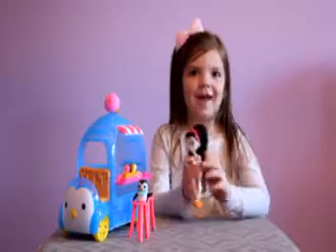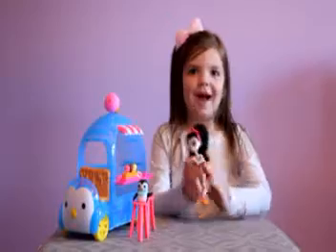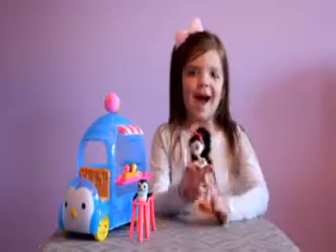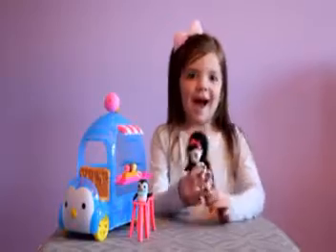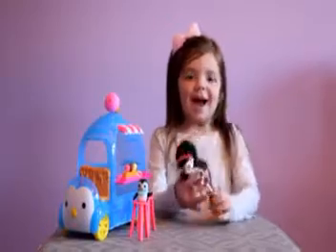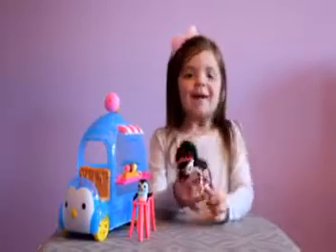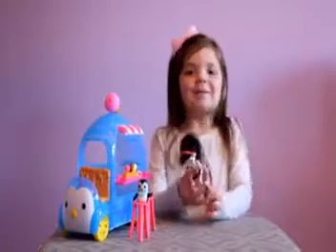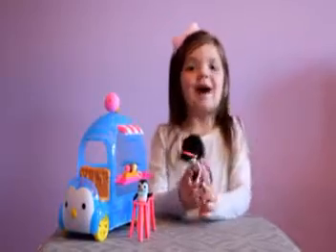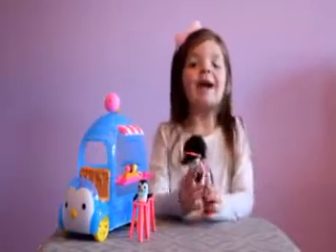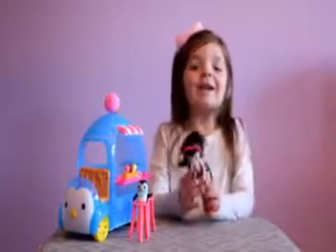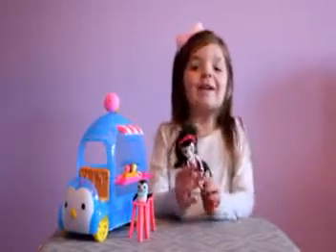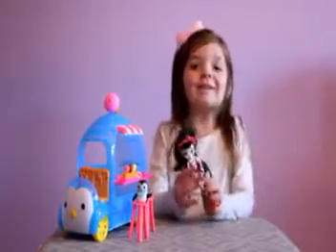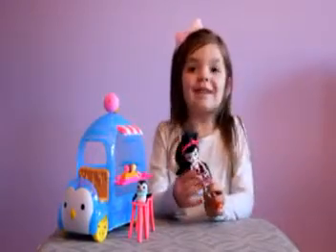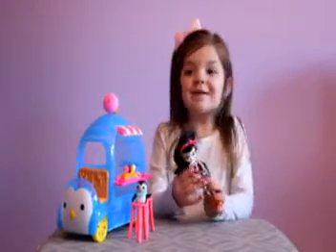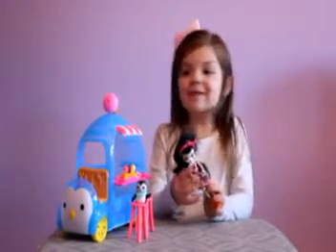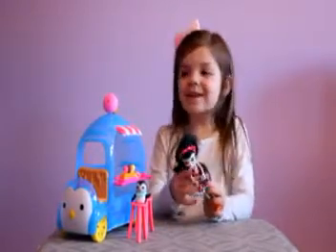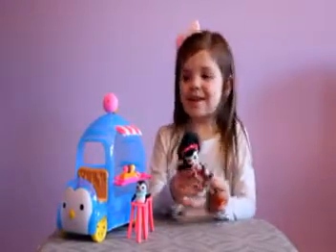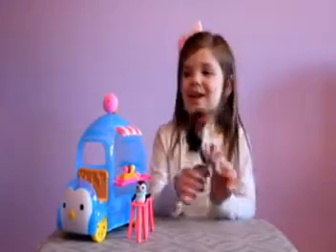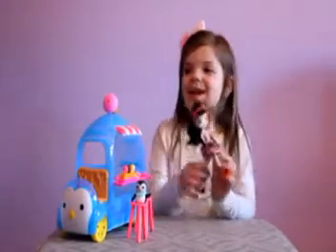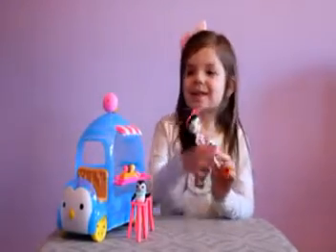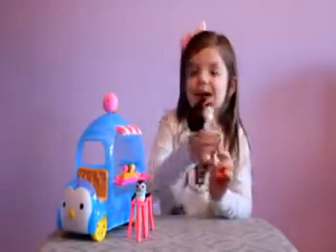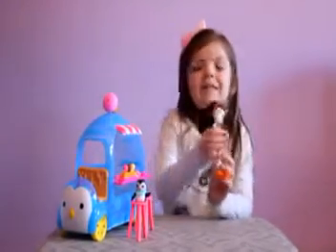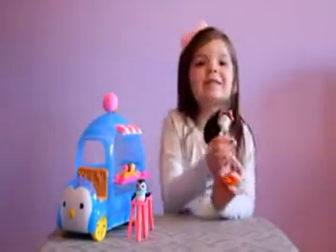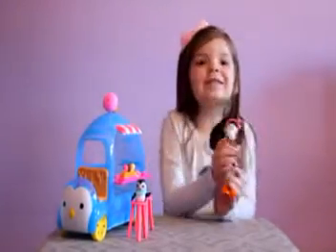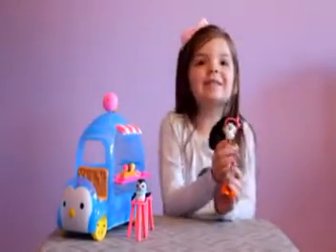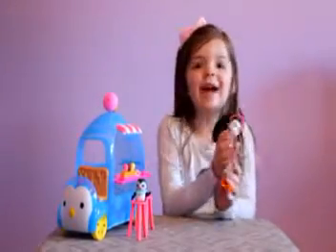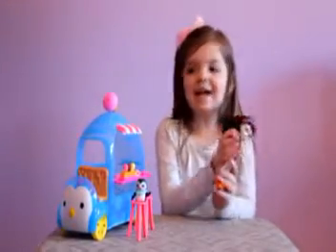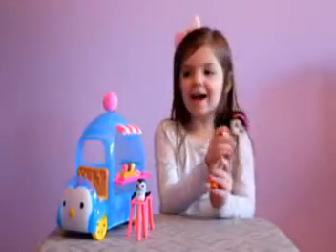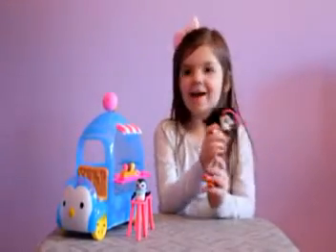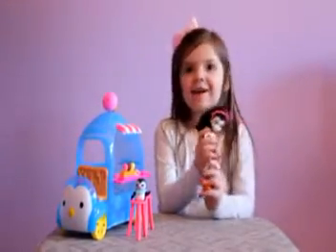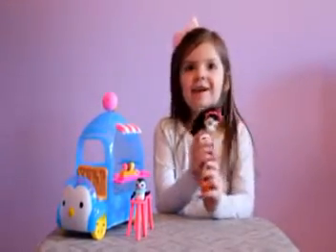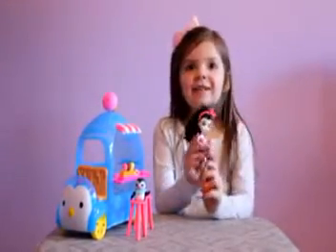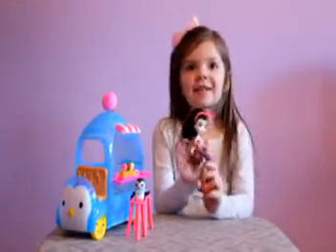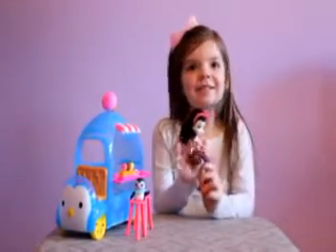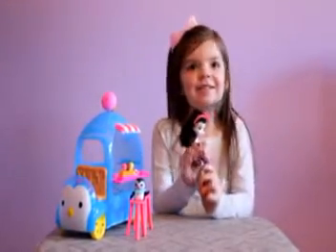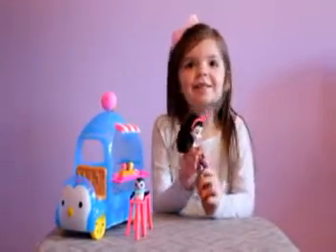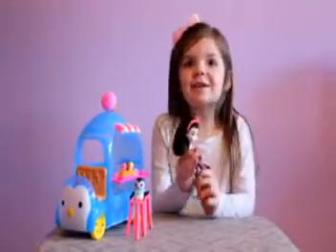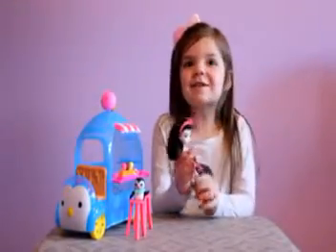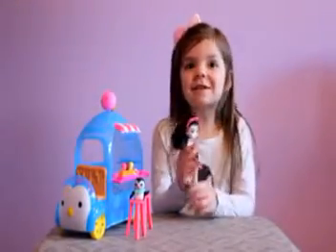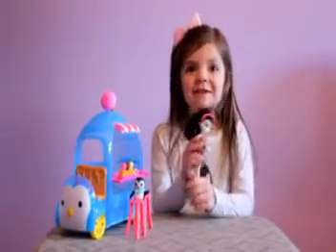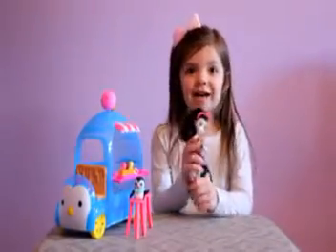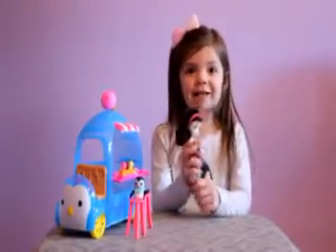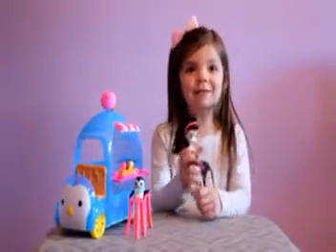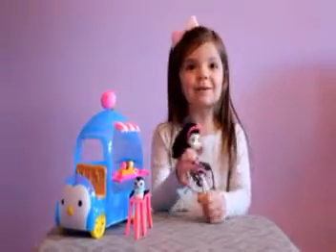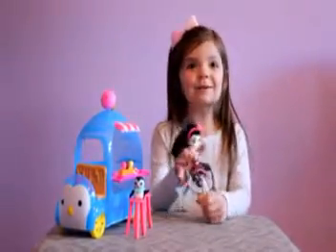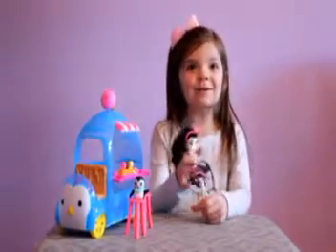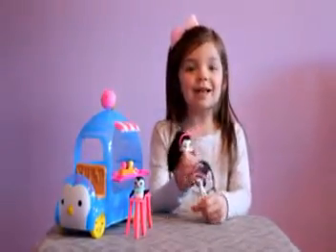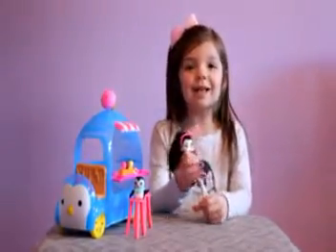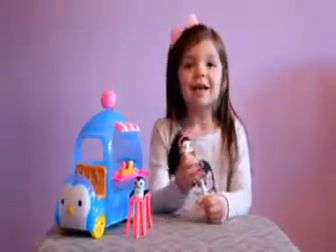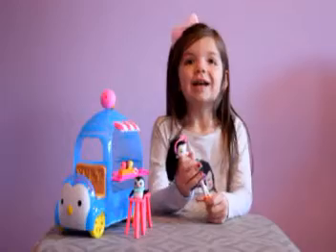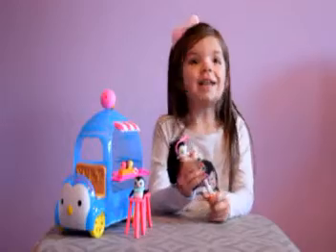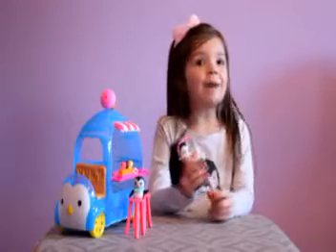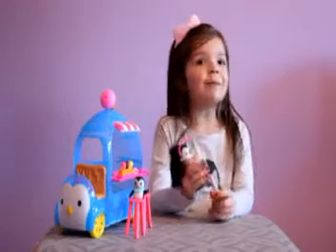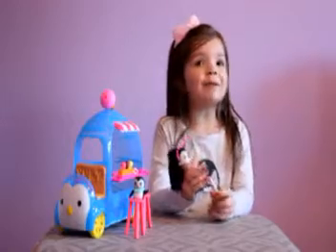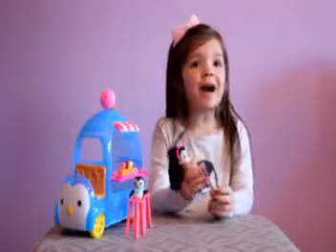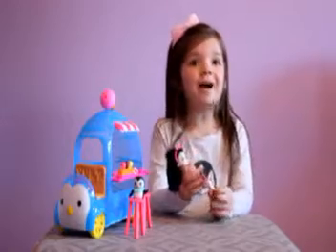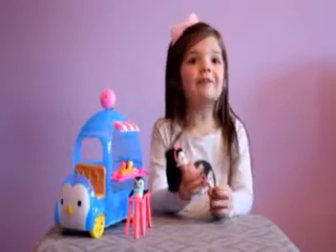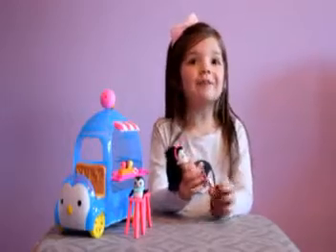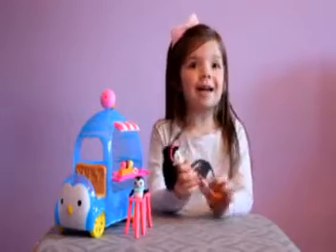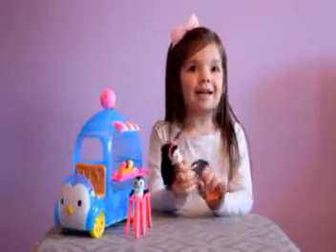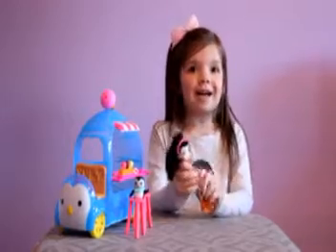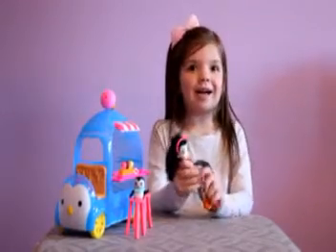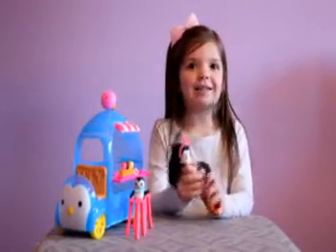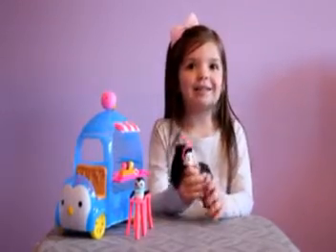Hi, my name is Liberty. Let's check out this new Enchantables set that Mattel sent us.